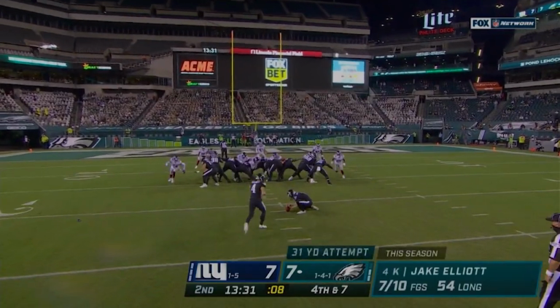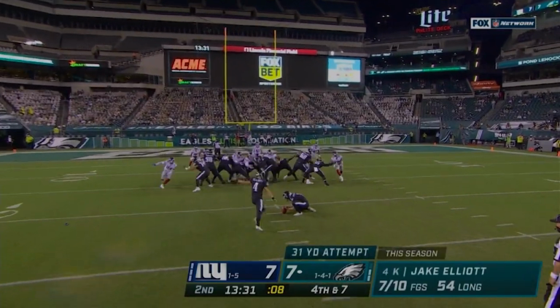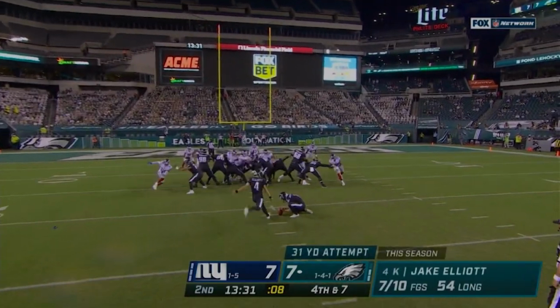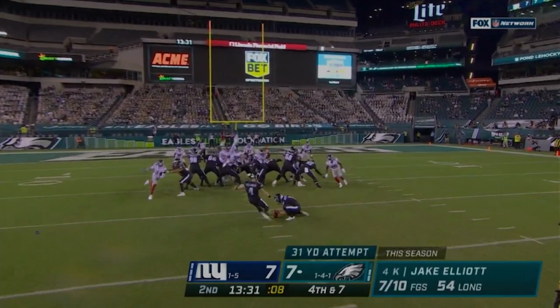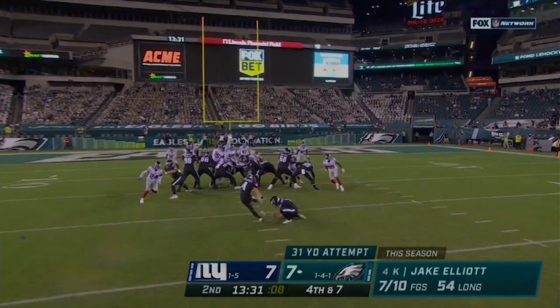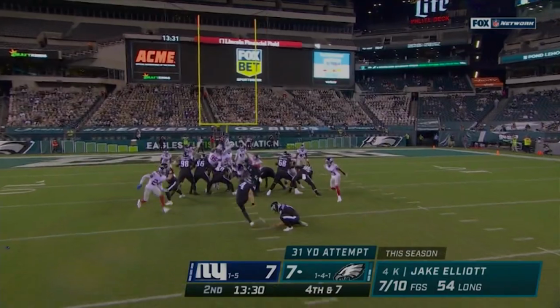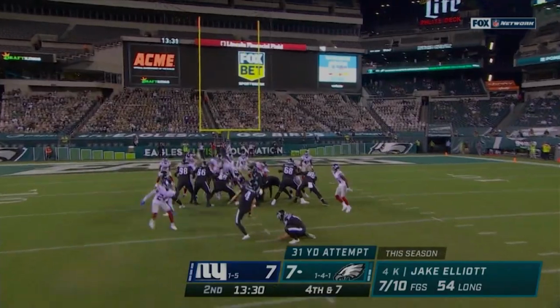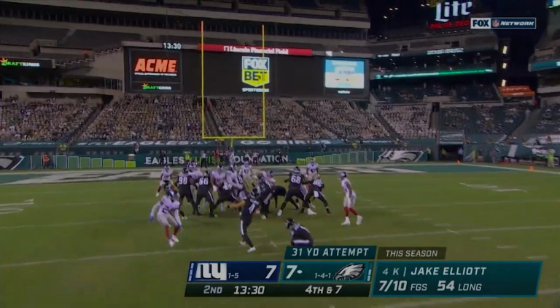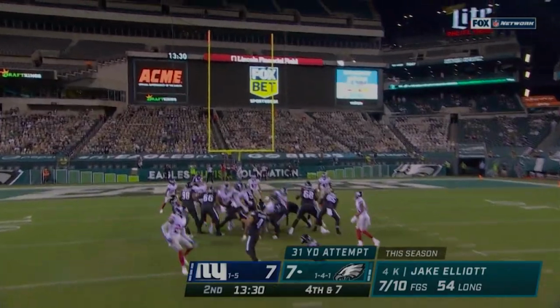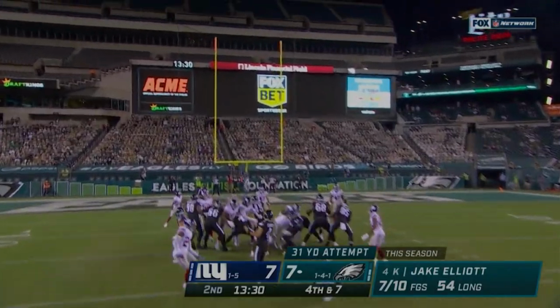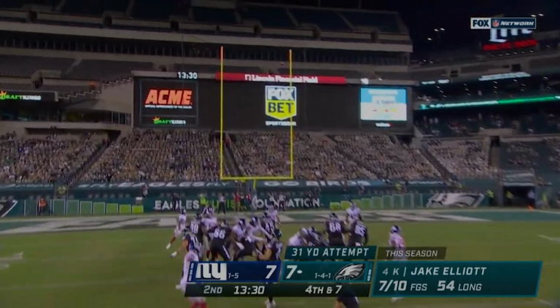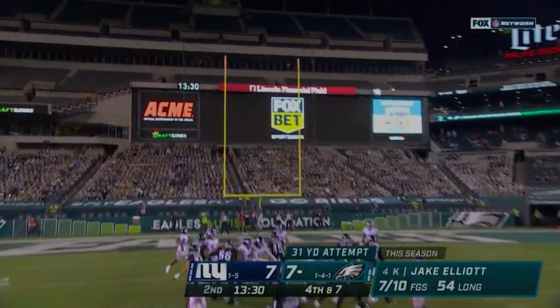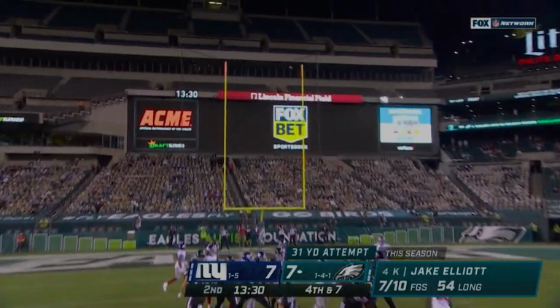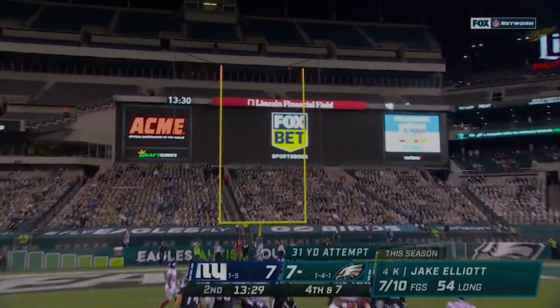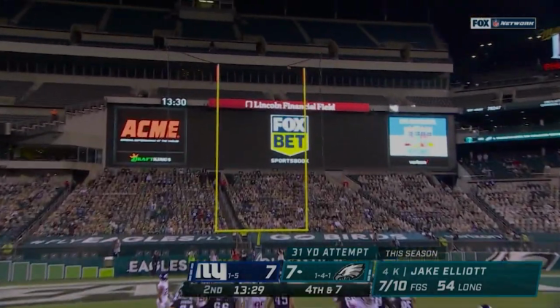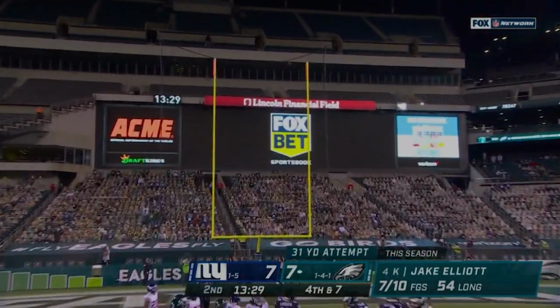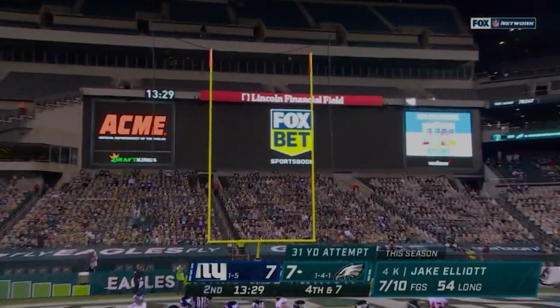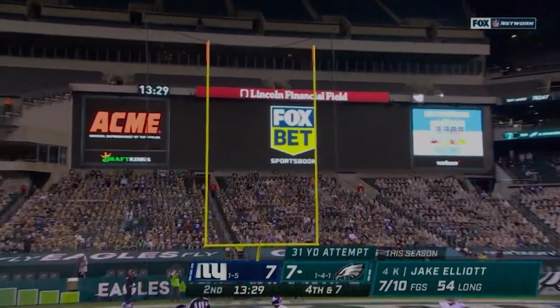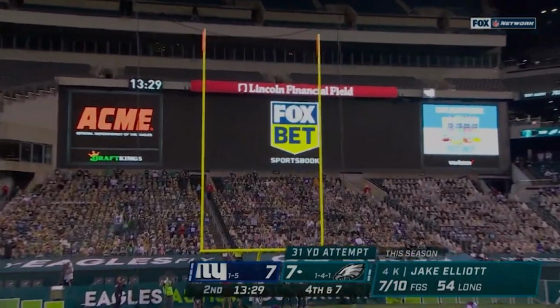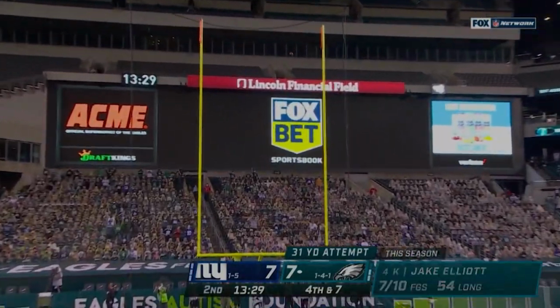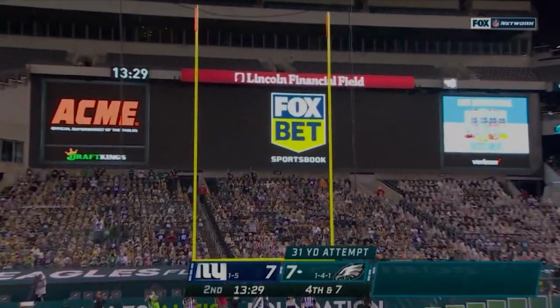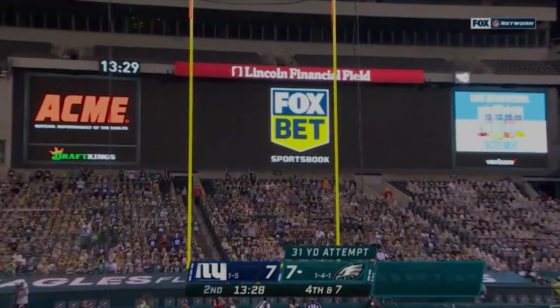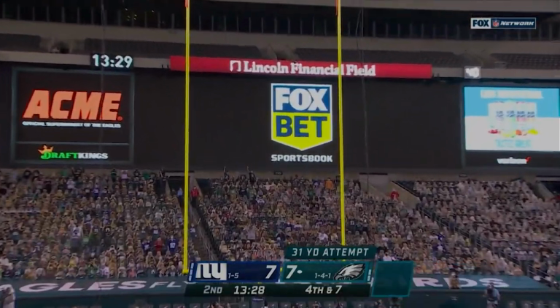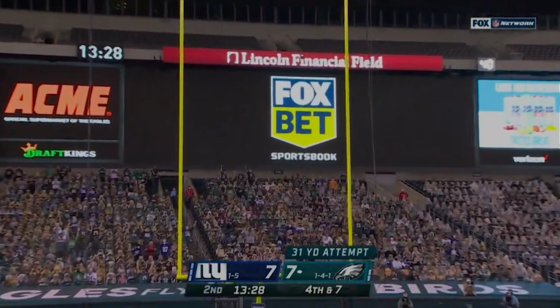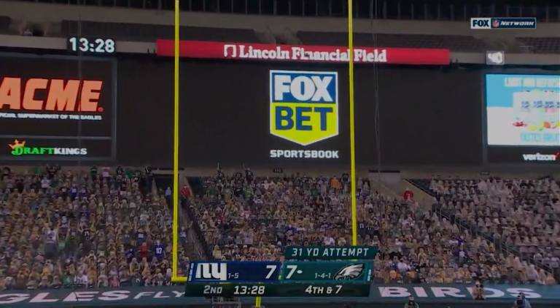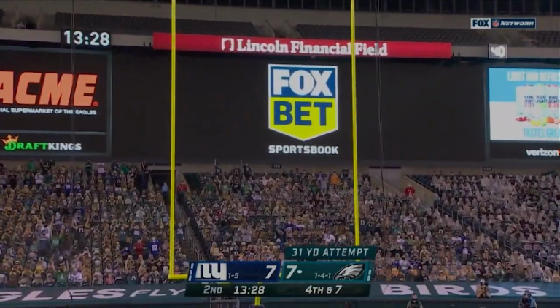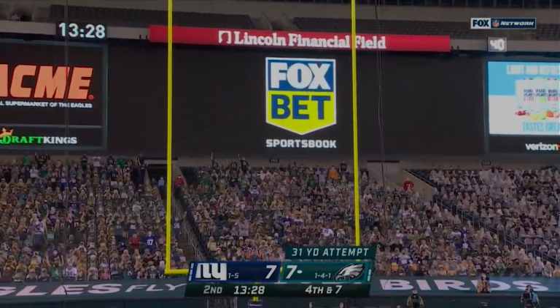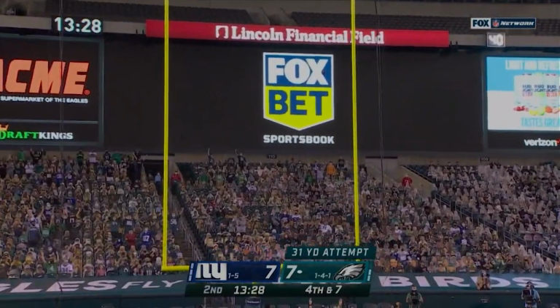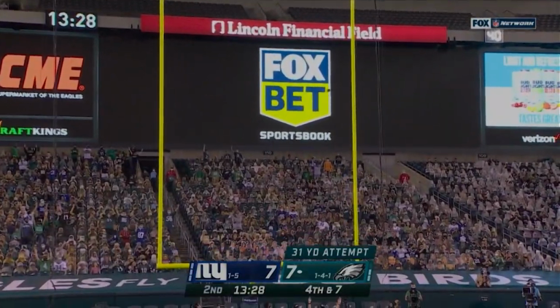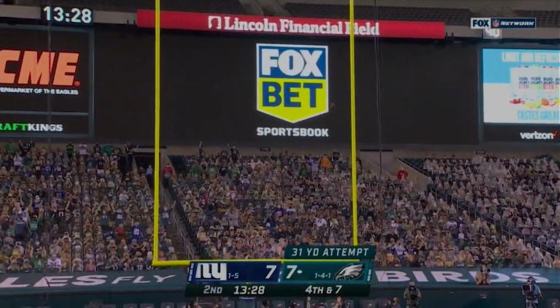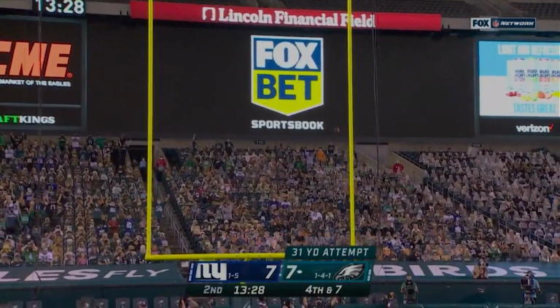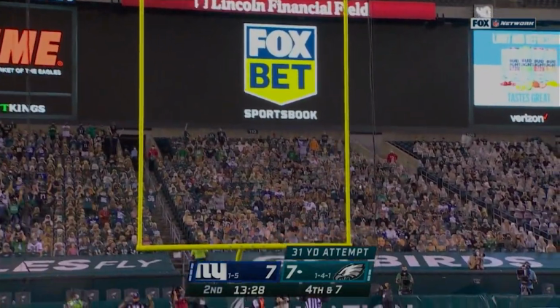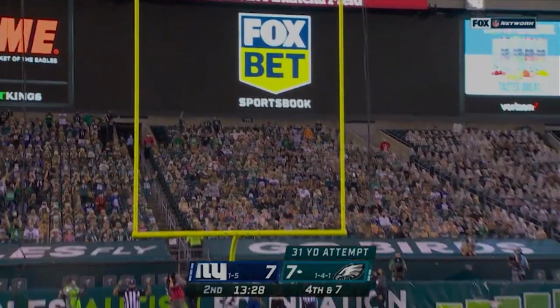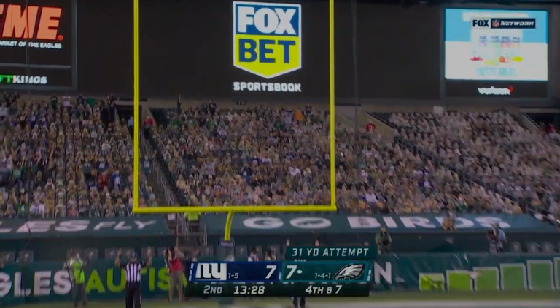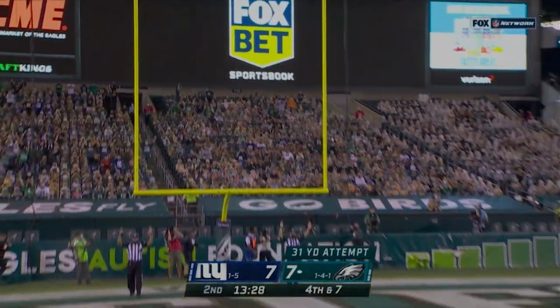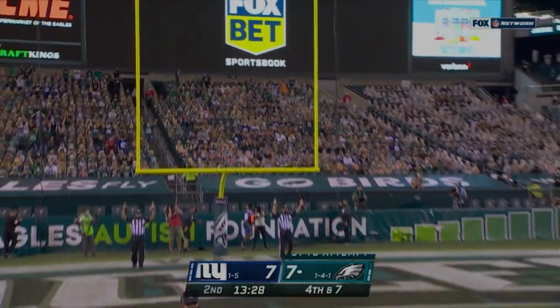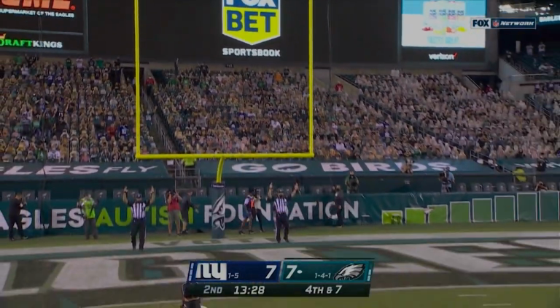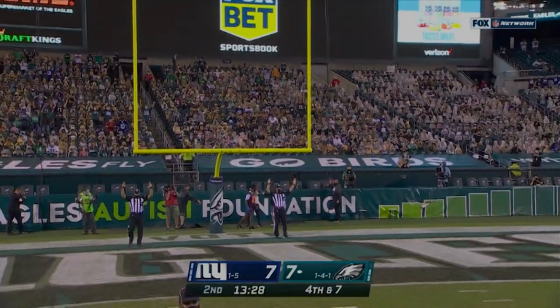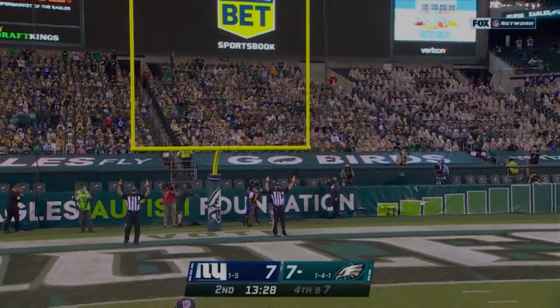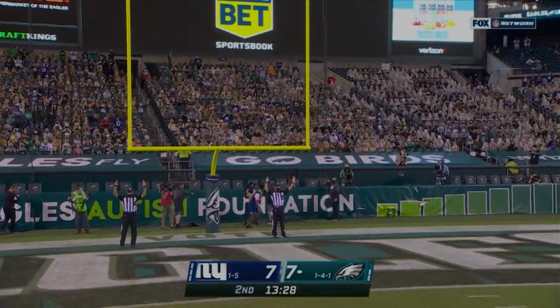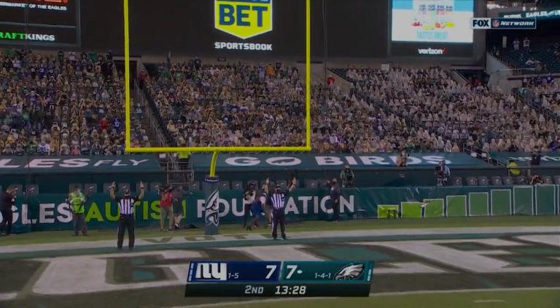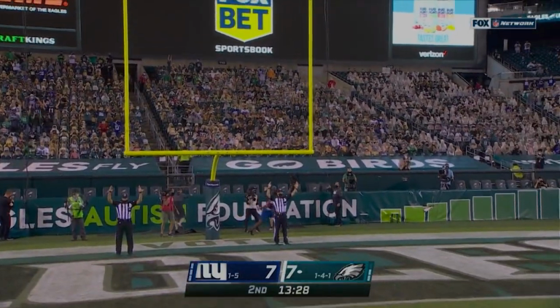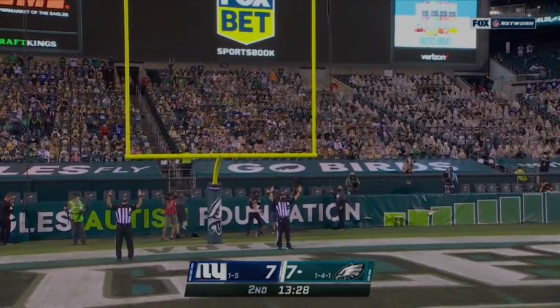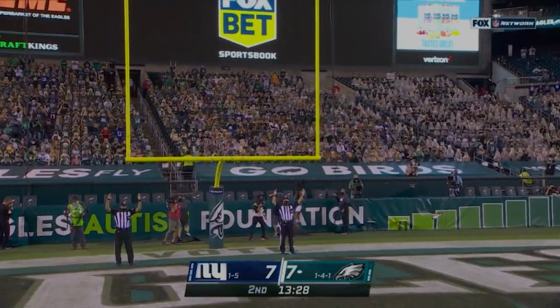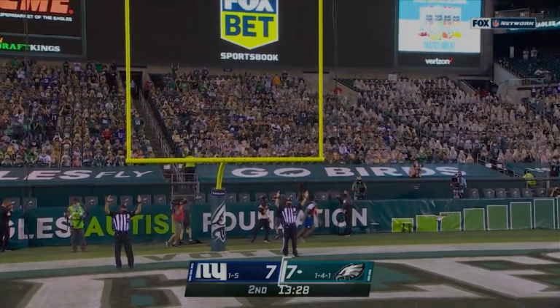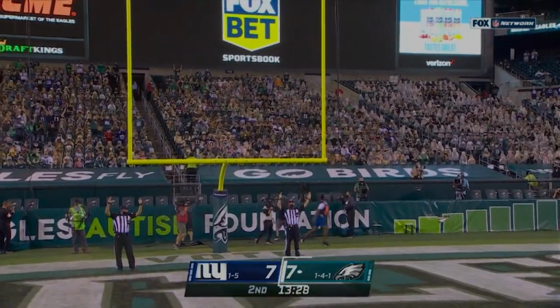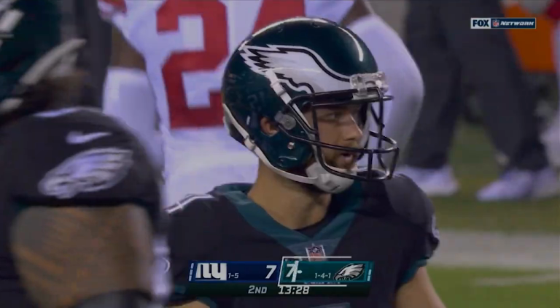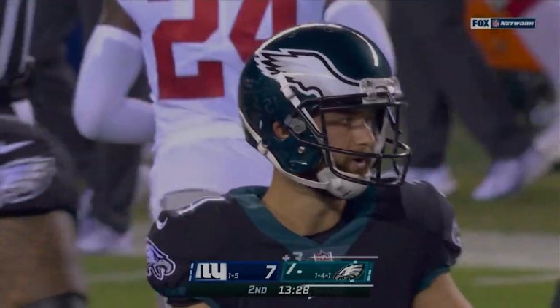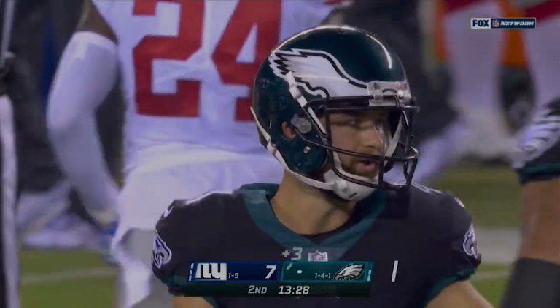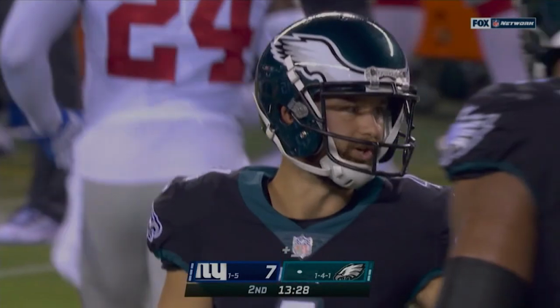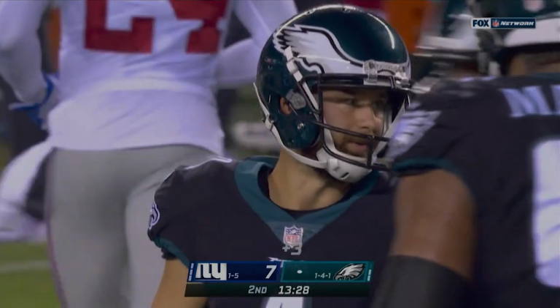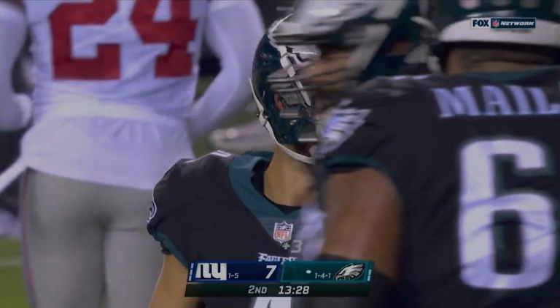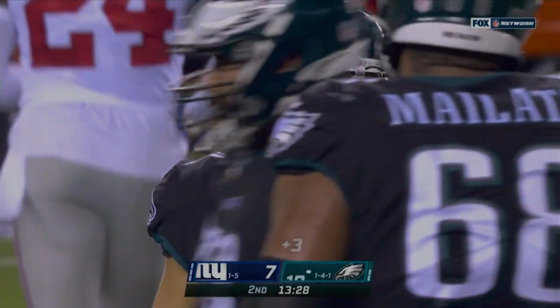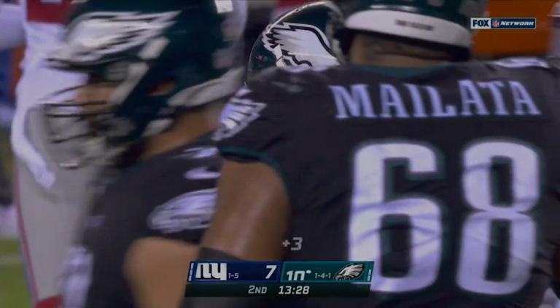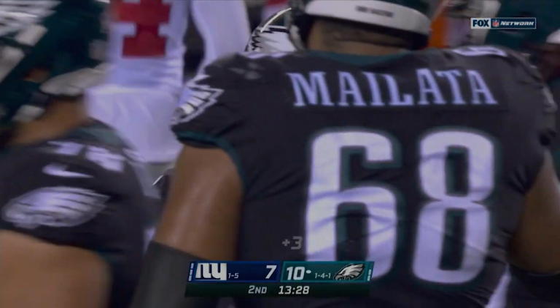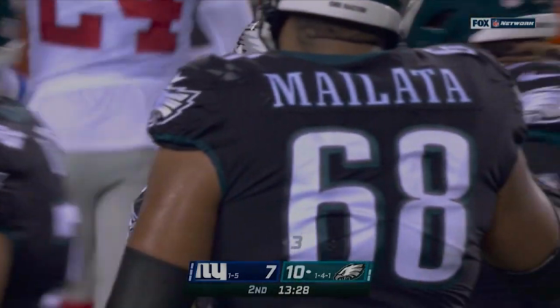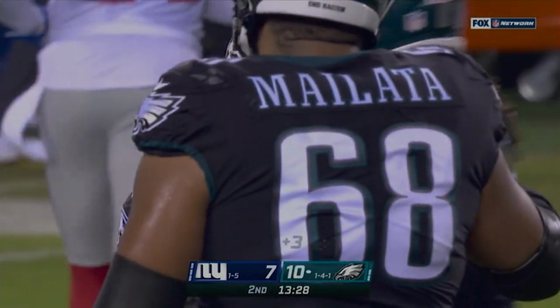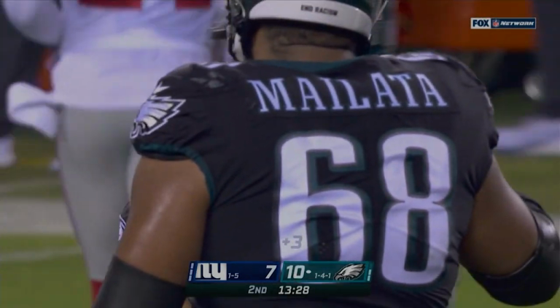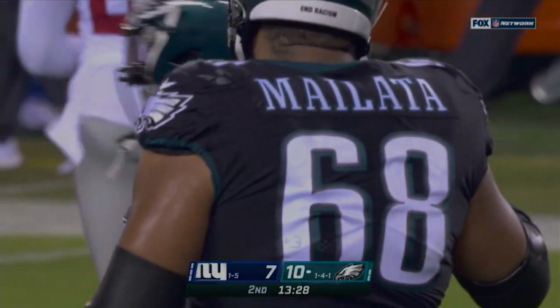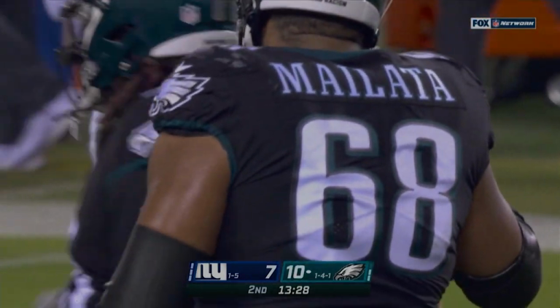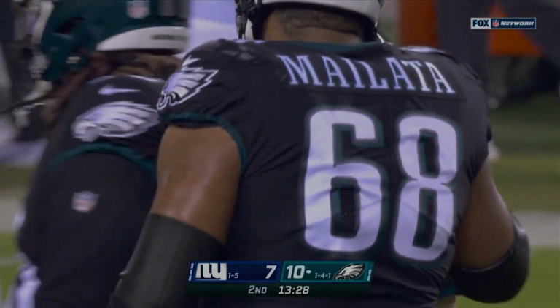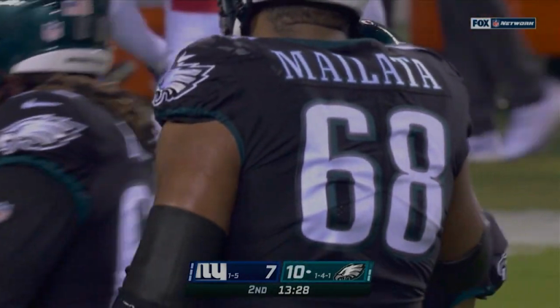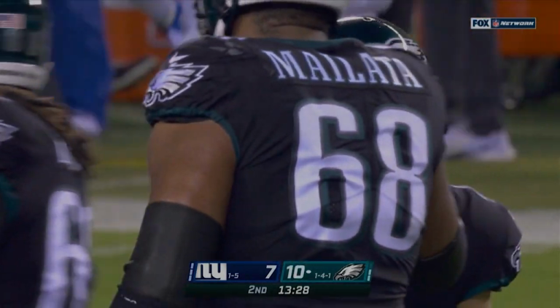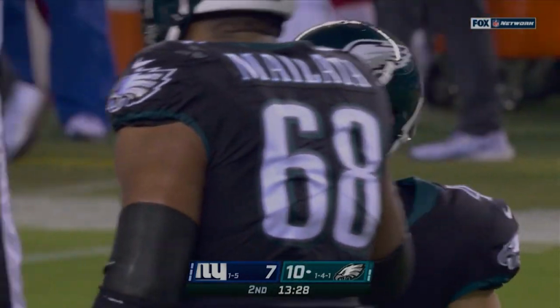Snap is good. Kick on its way, angling right and through. 13:28 to go here in the second.